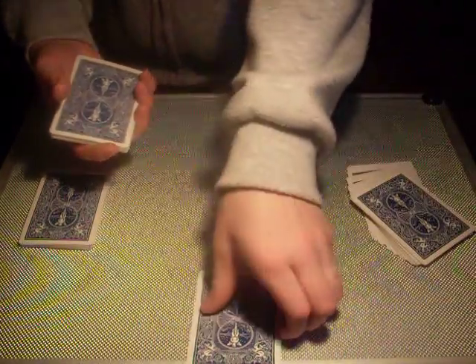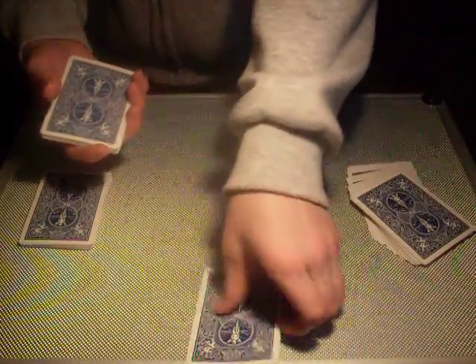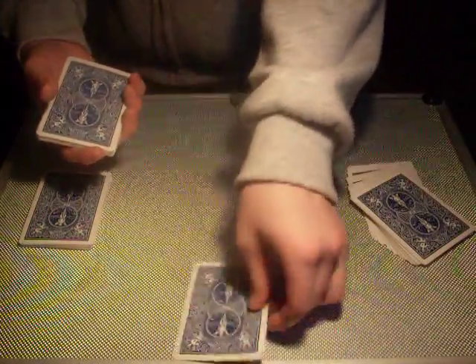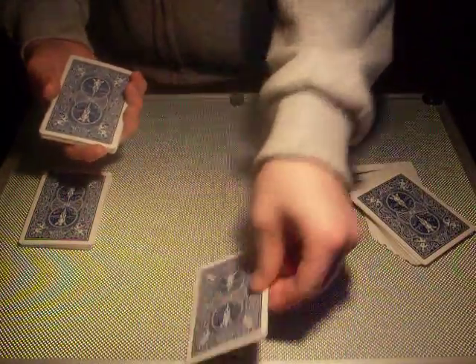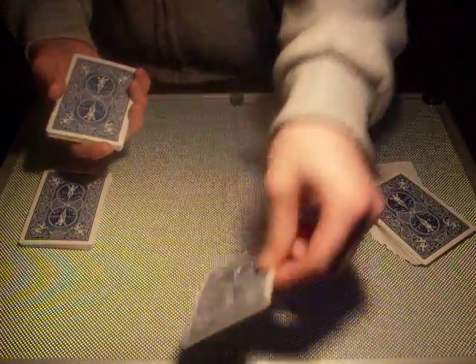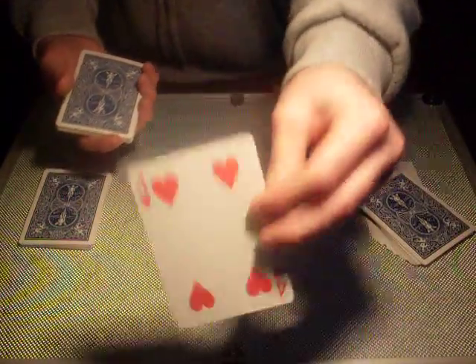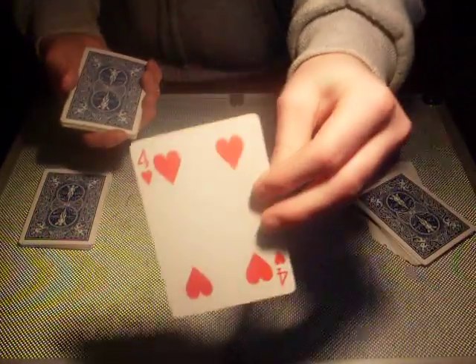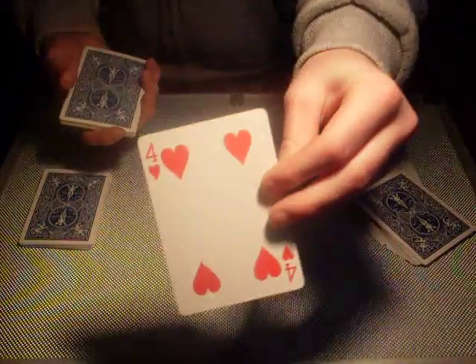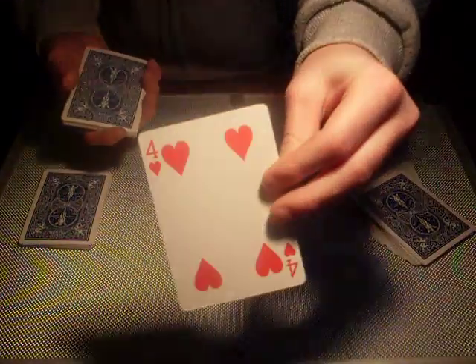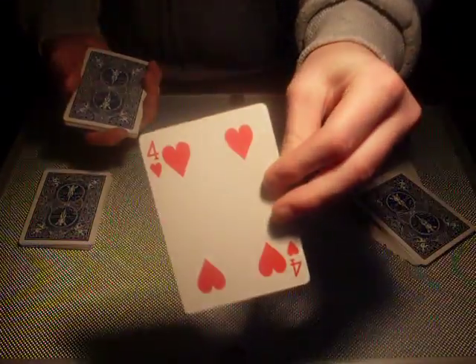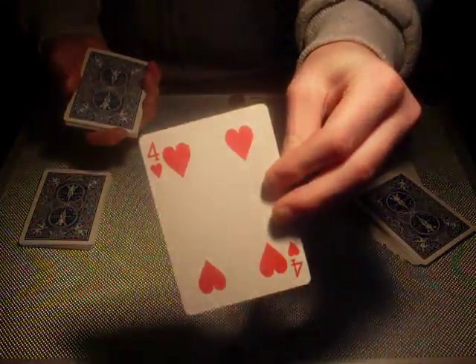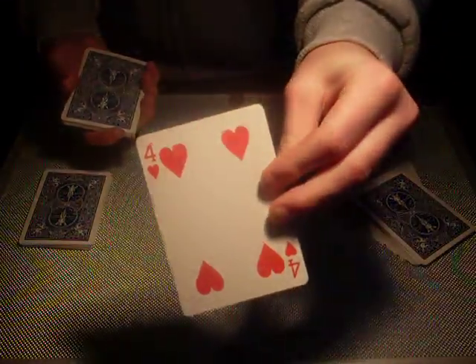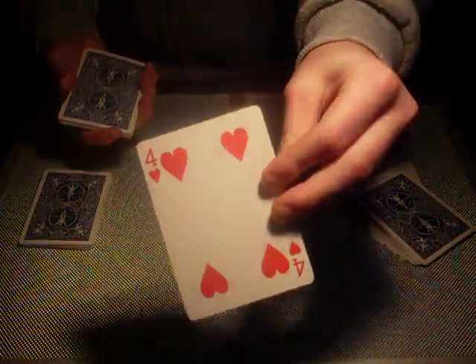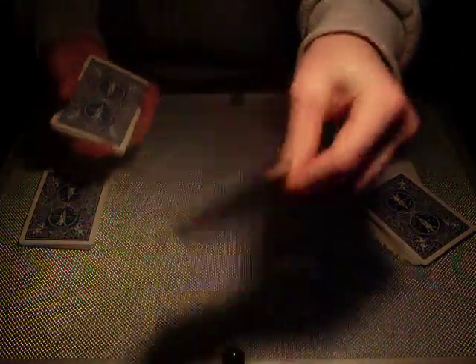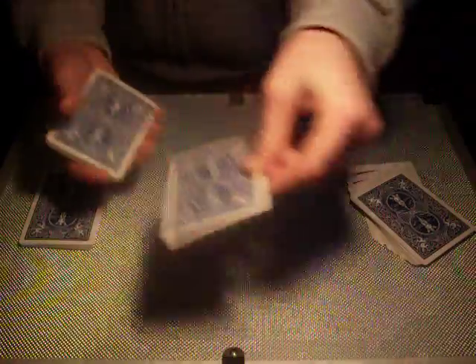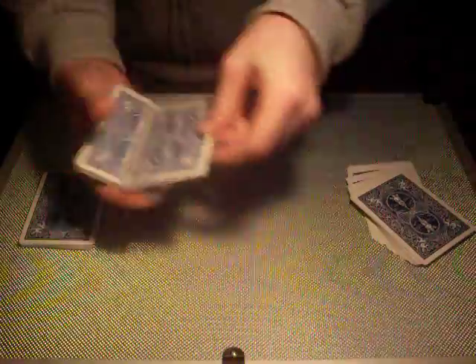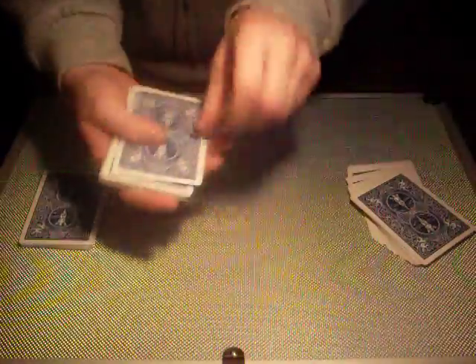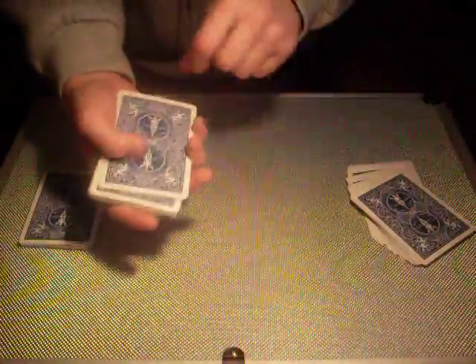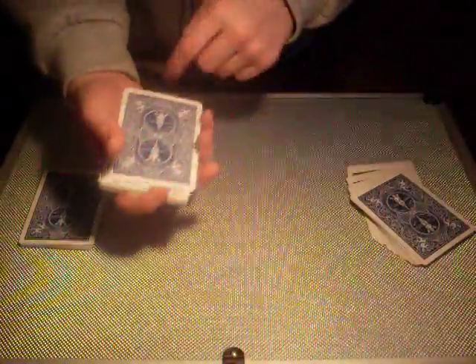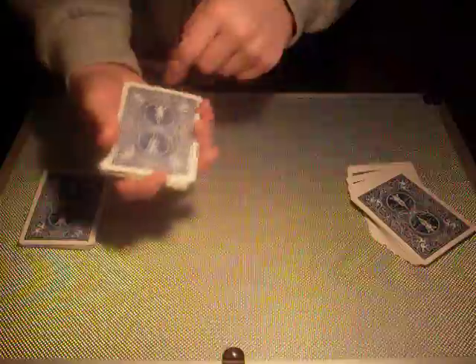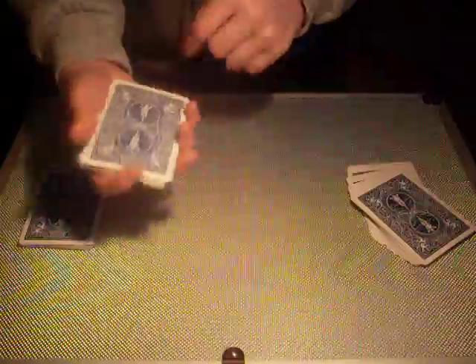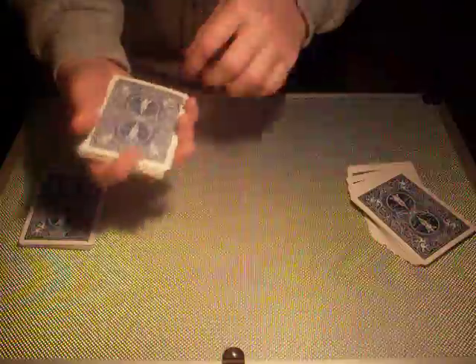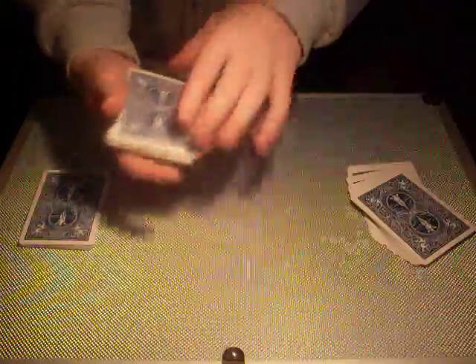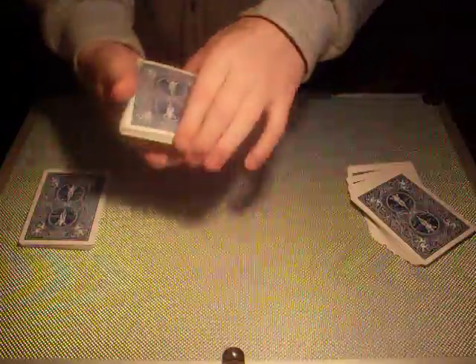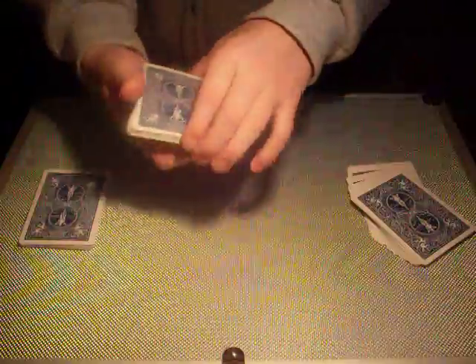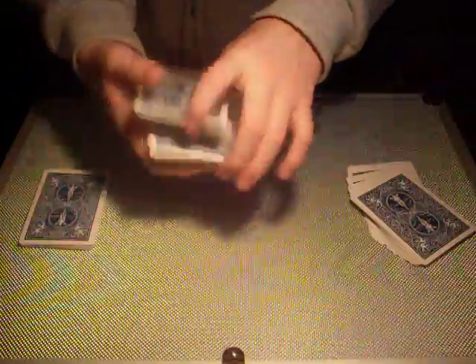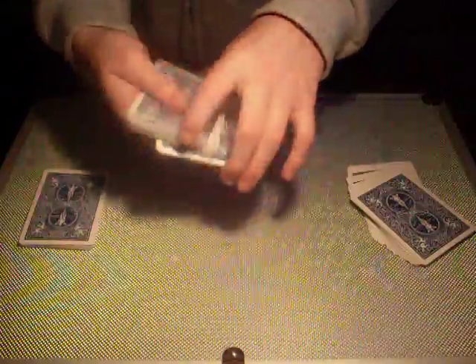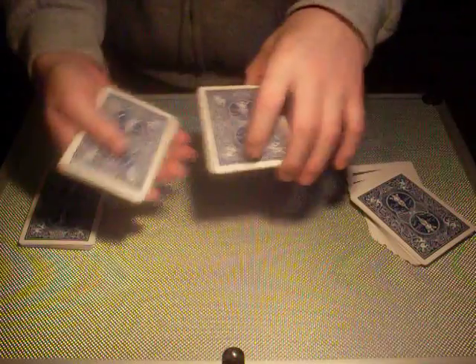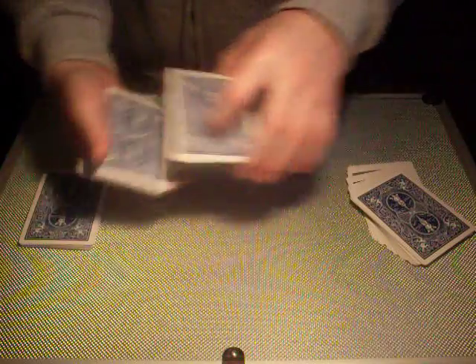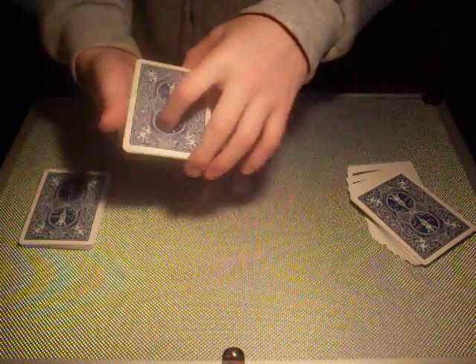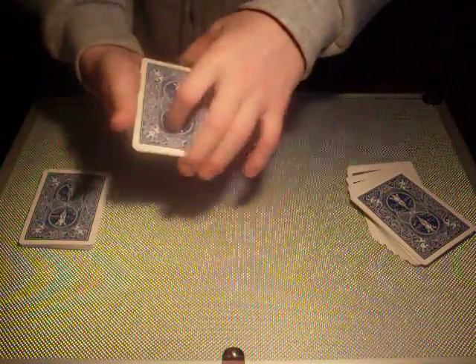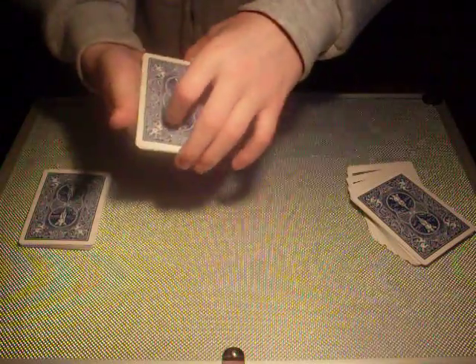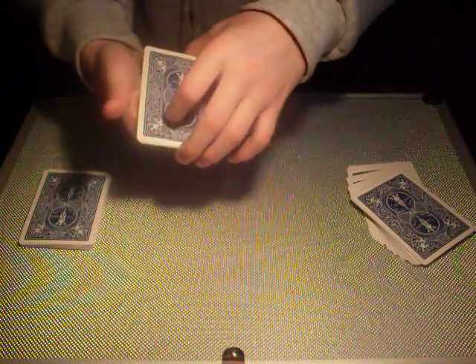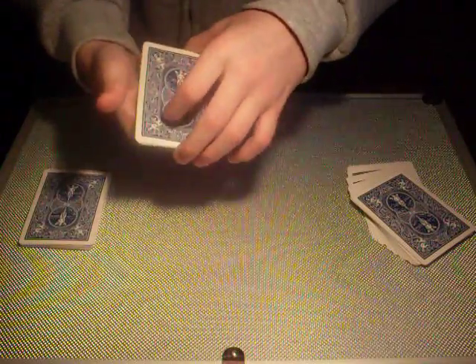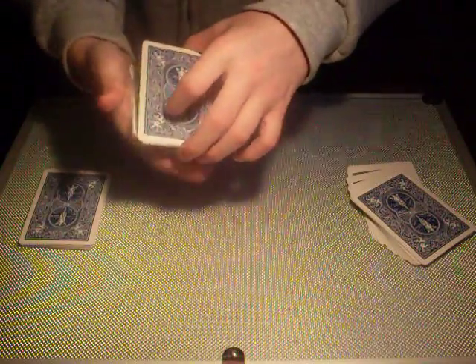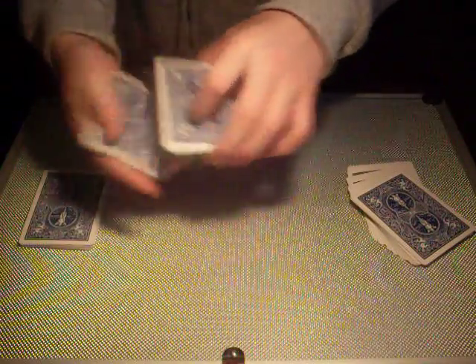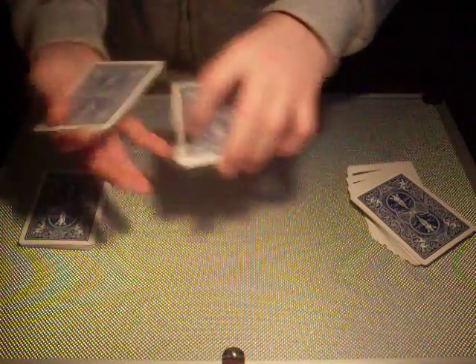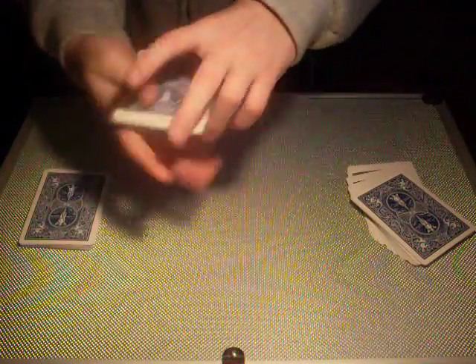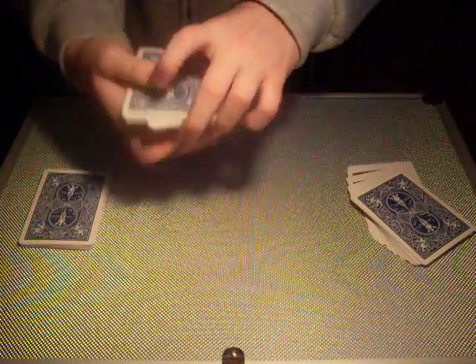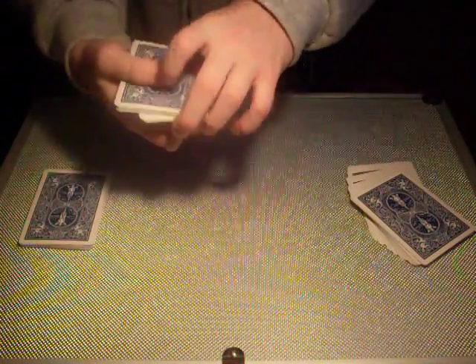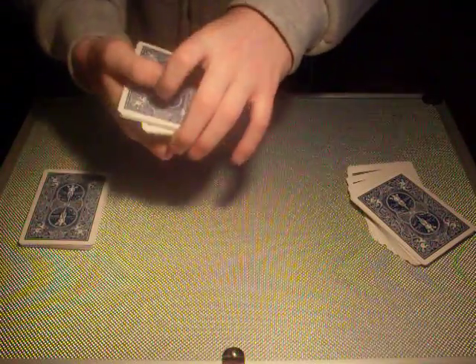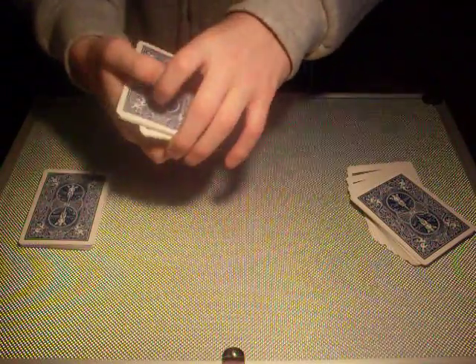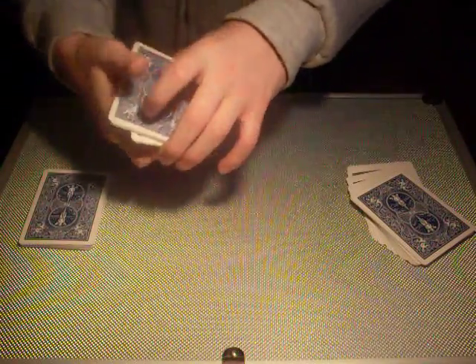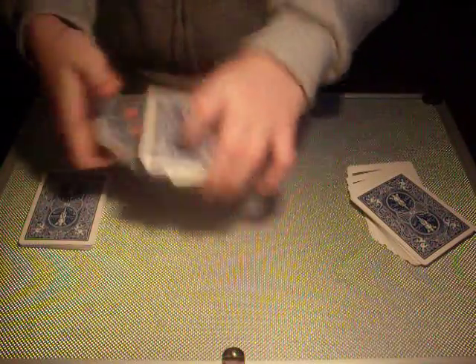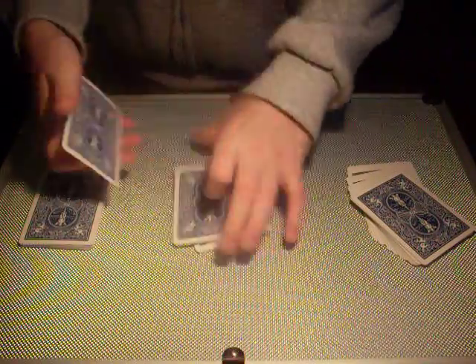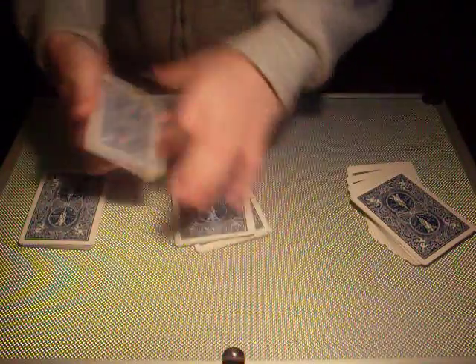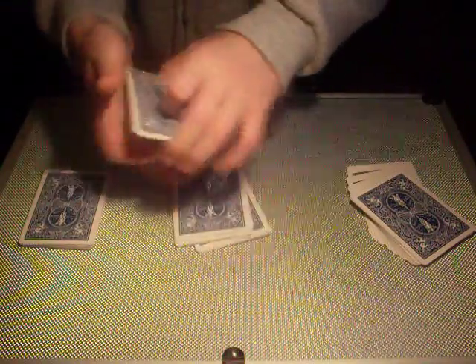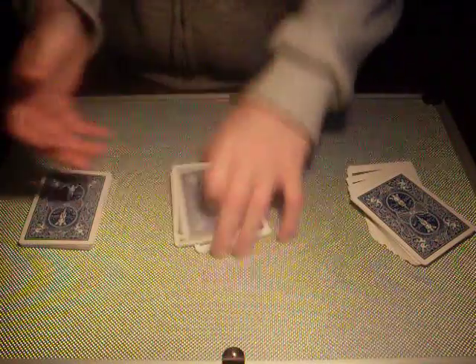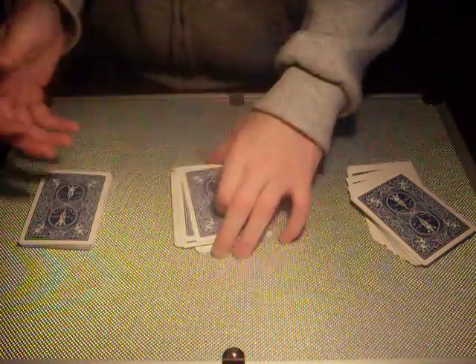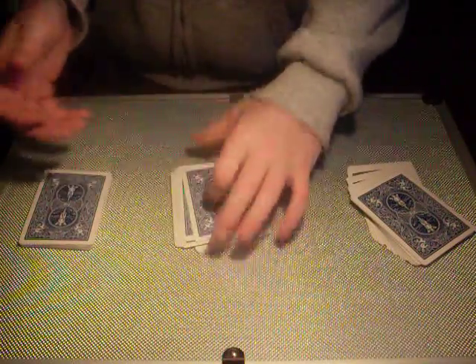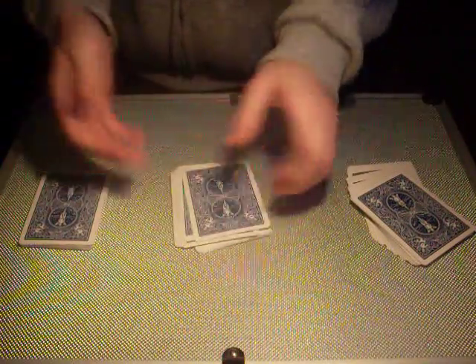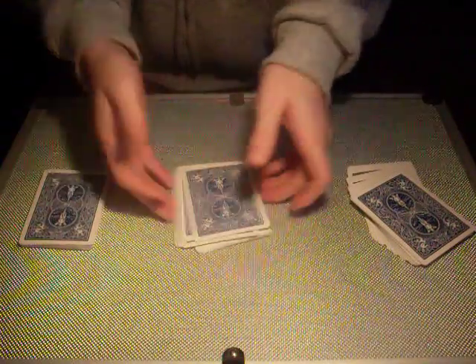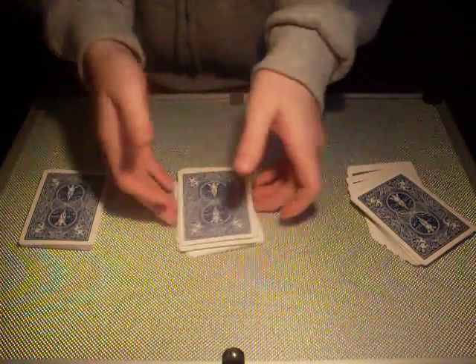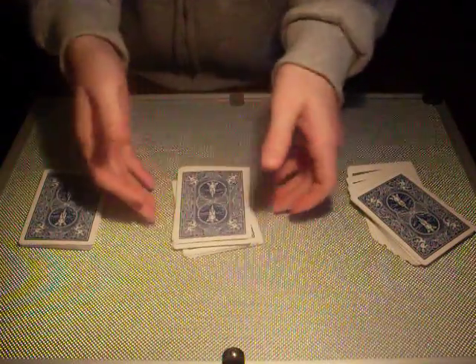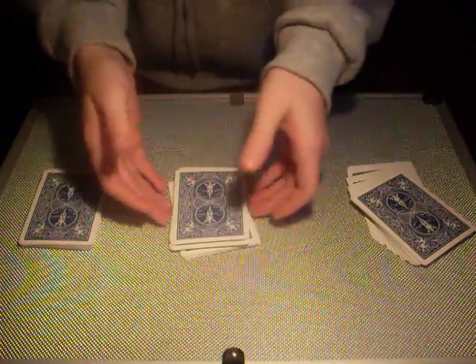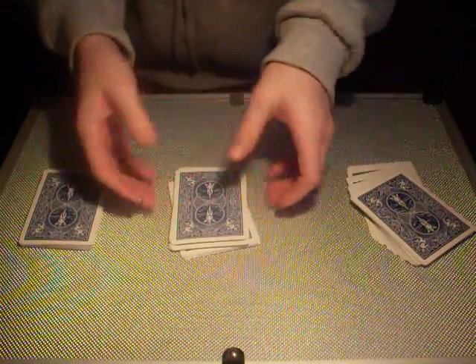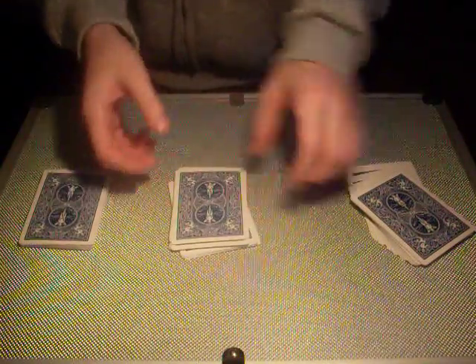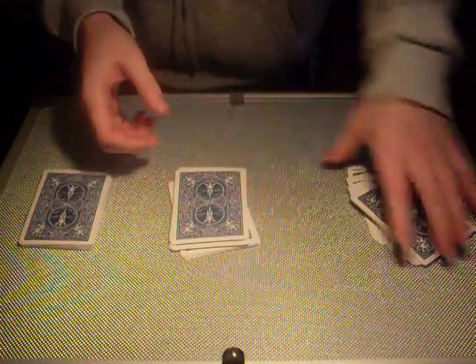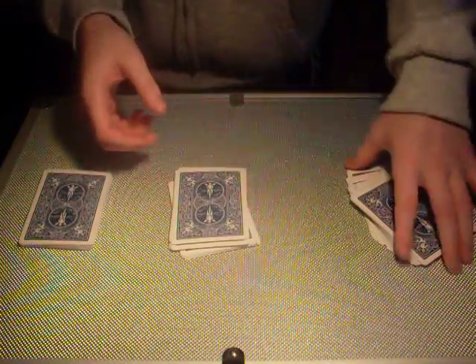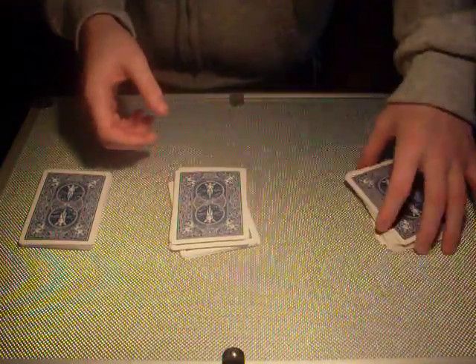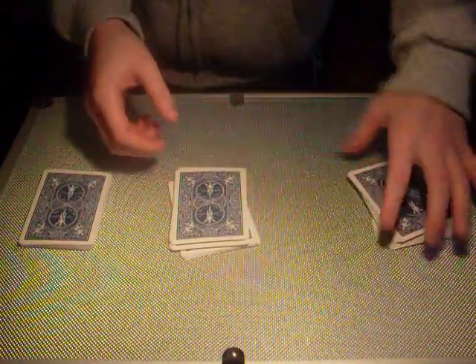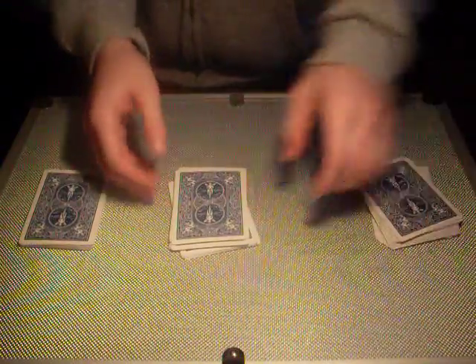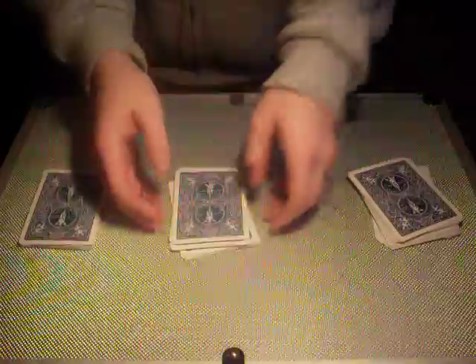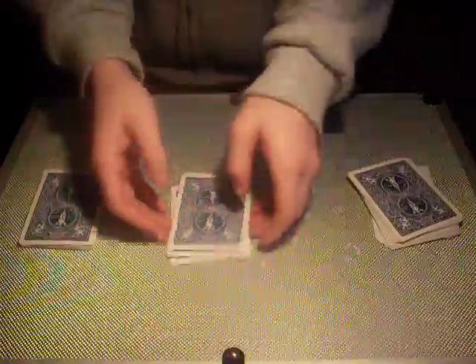Now I'm going to take your selection and I'm going to place it on top. And now we'll give it a cut and we'll lose it in the centre of the pack.